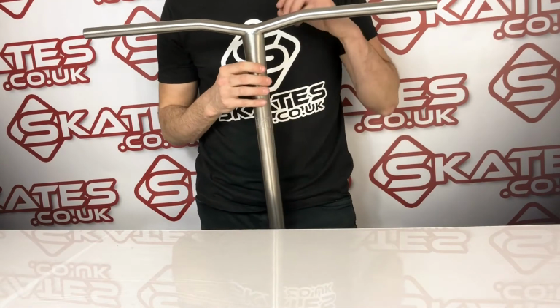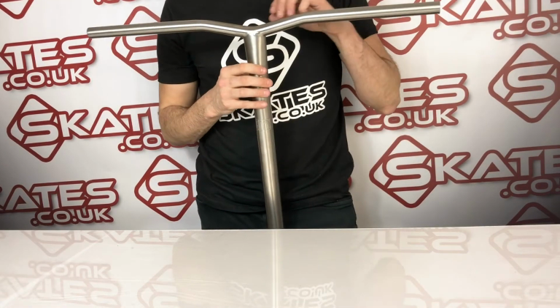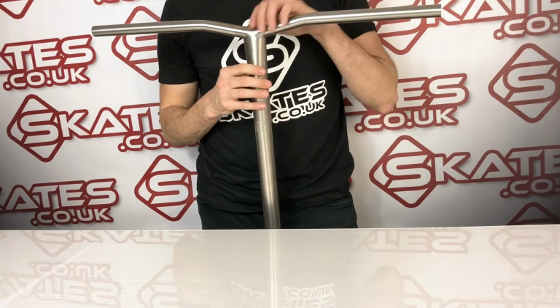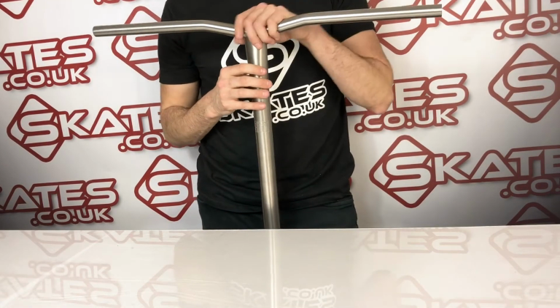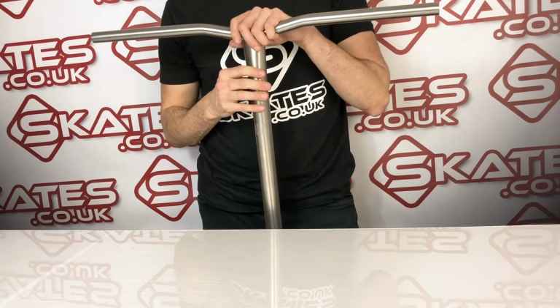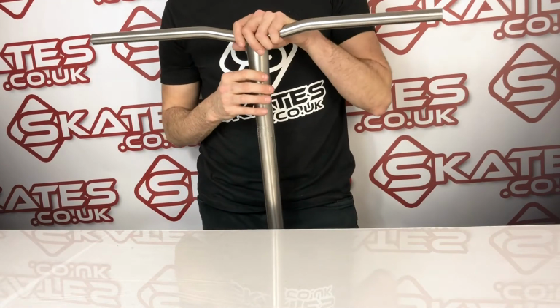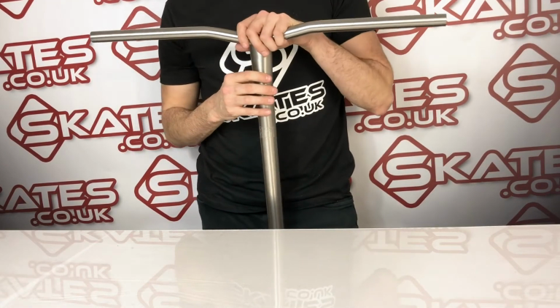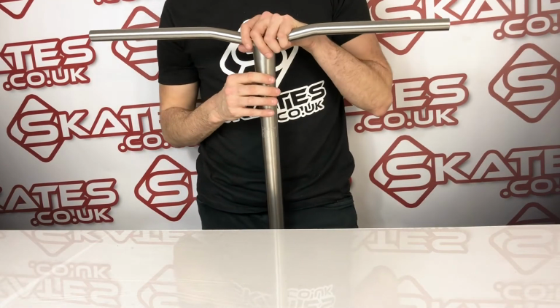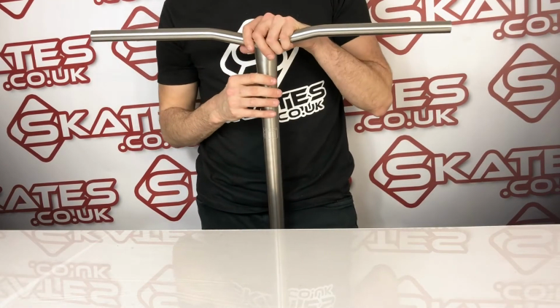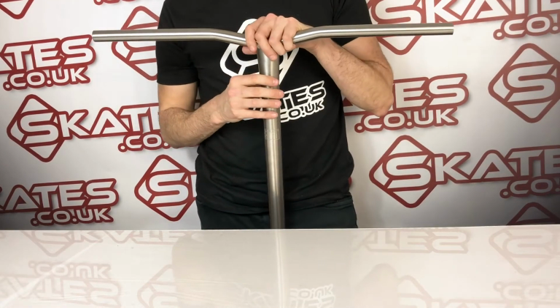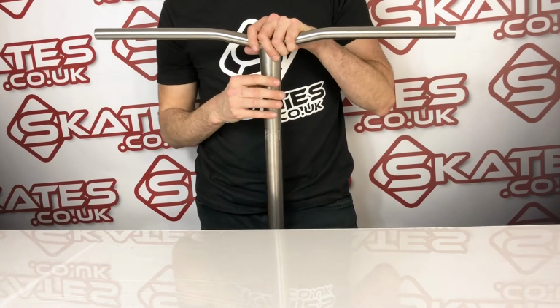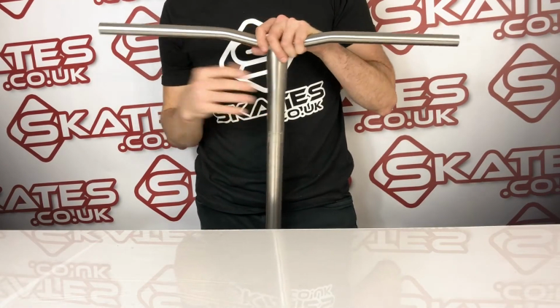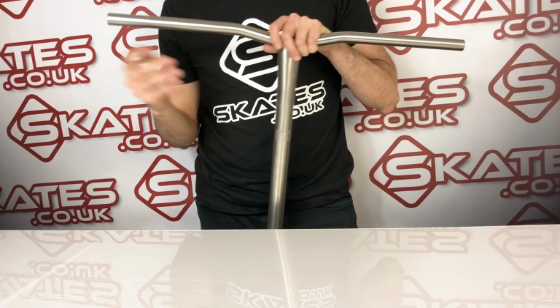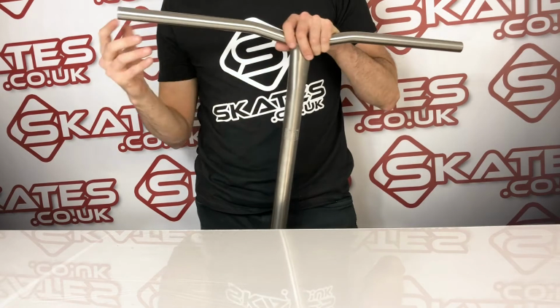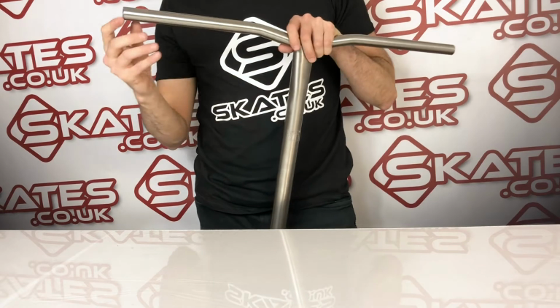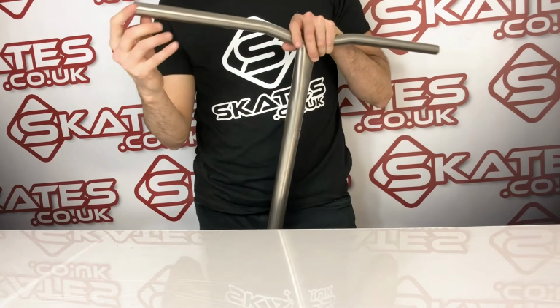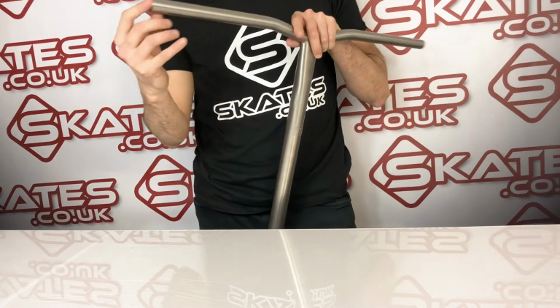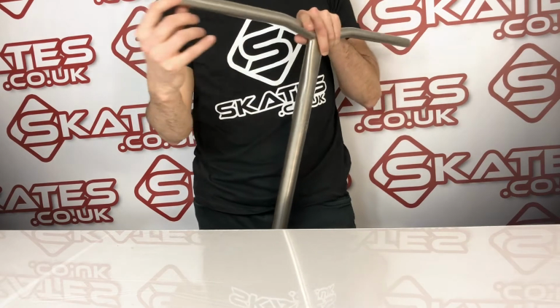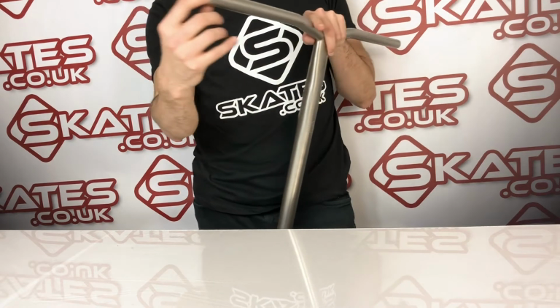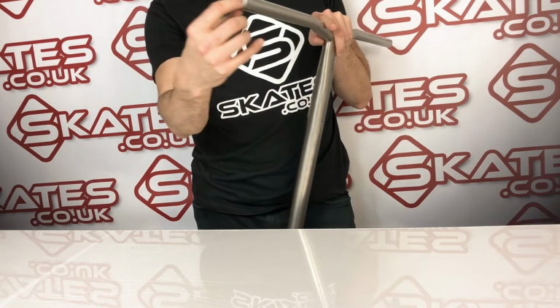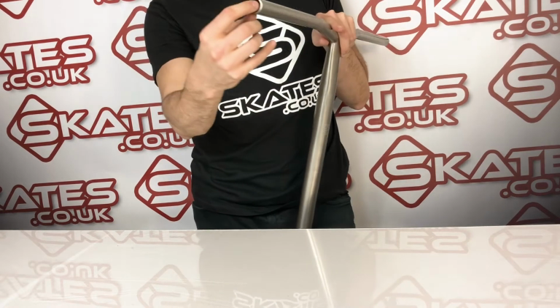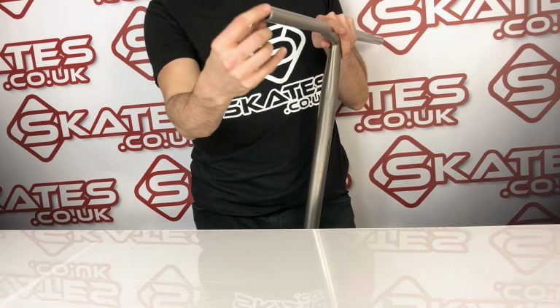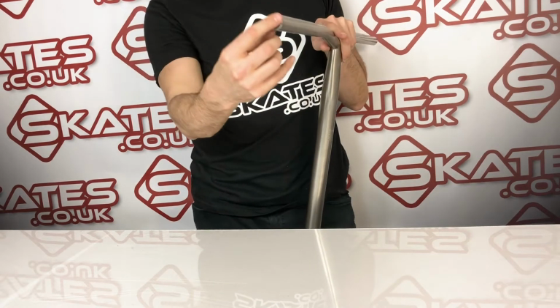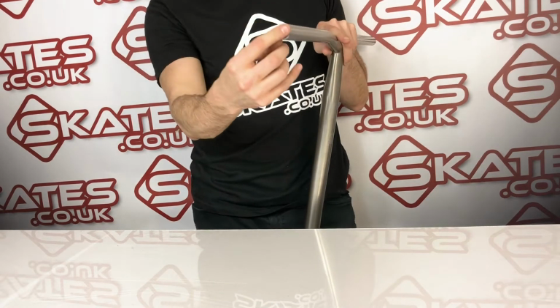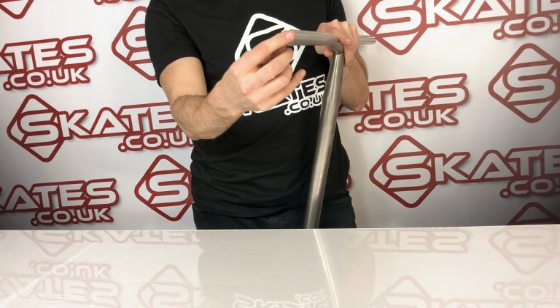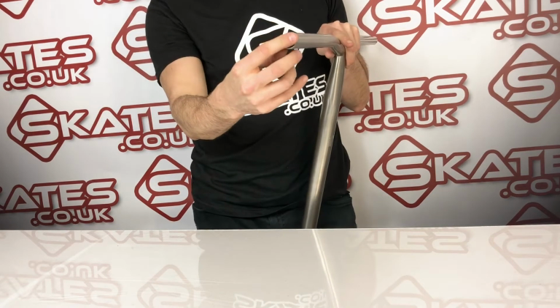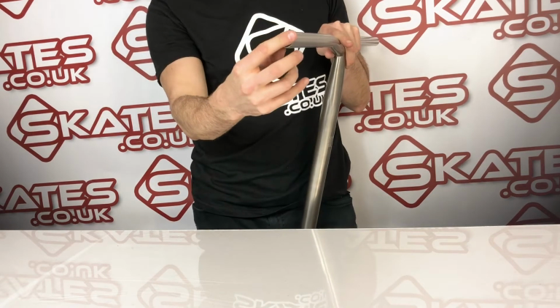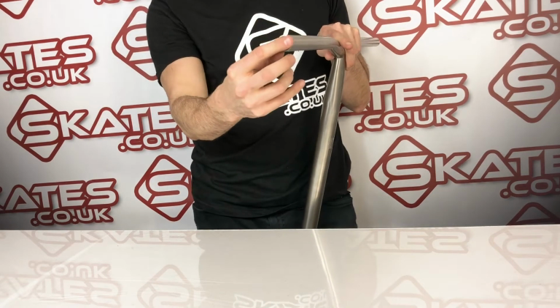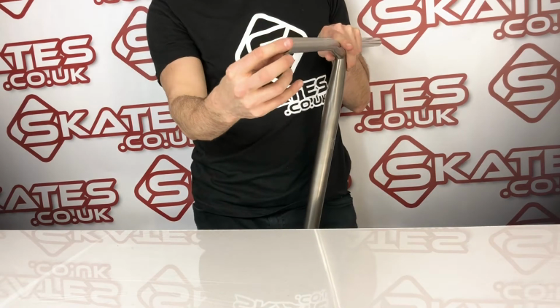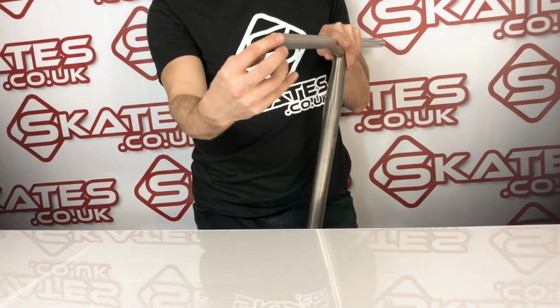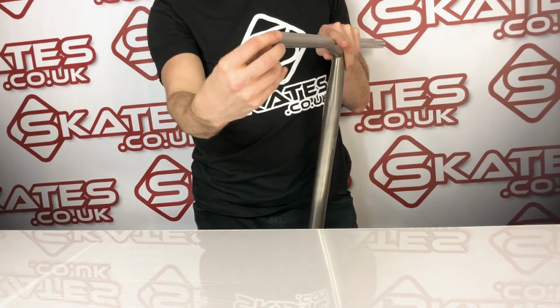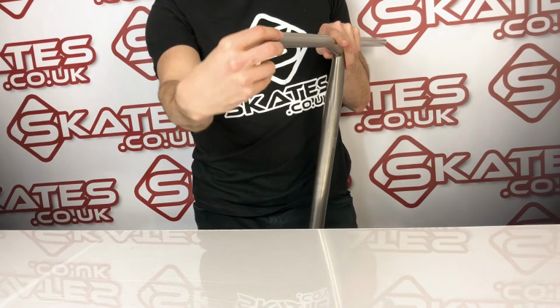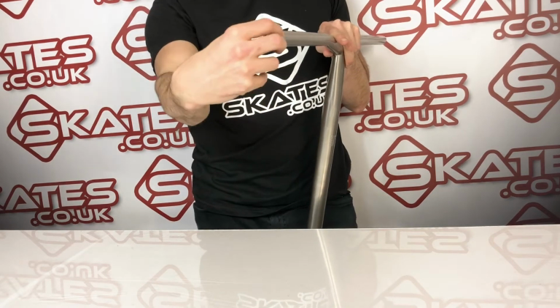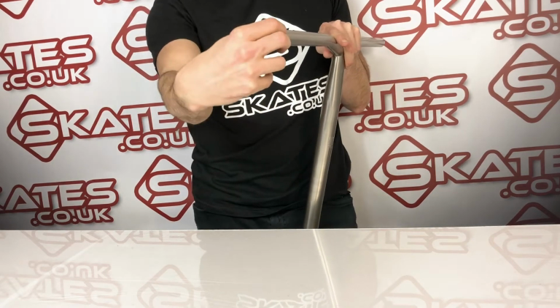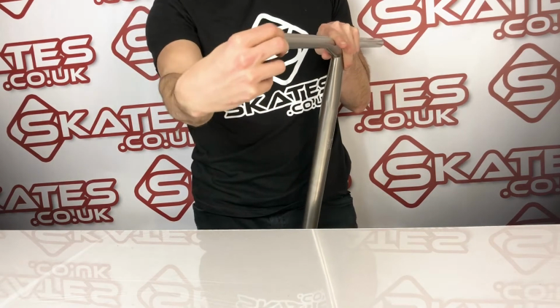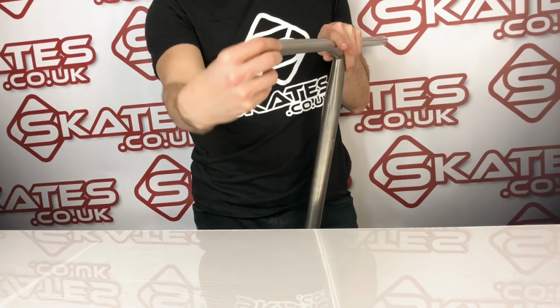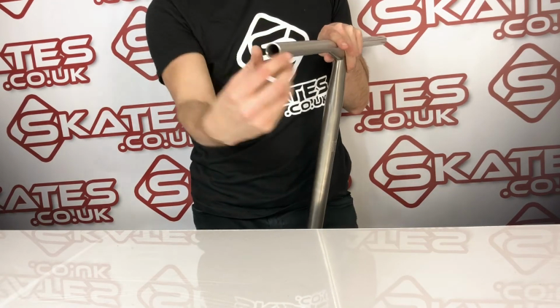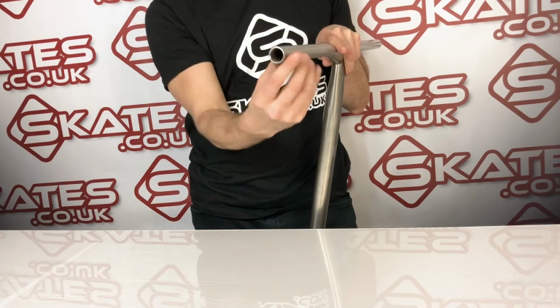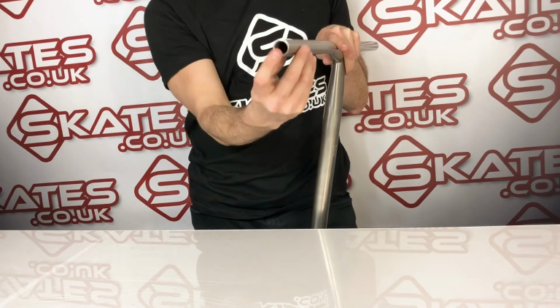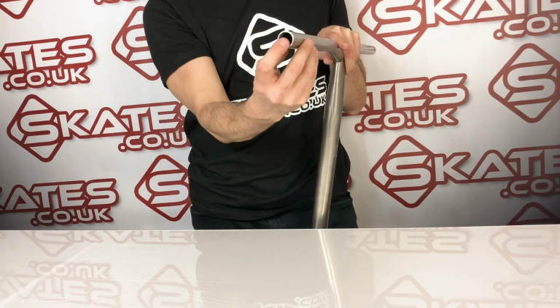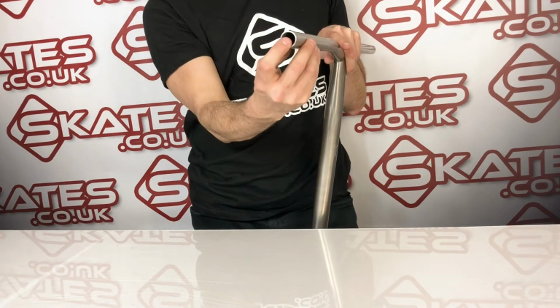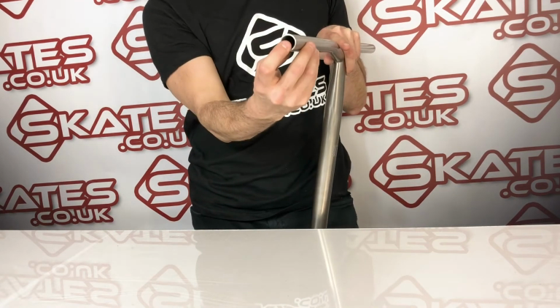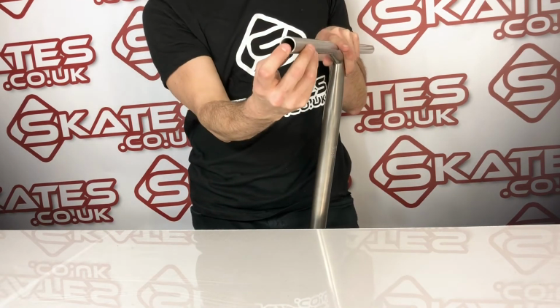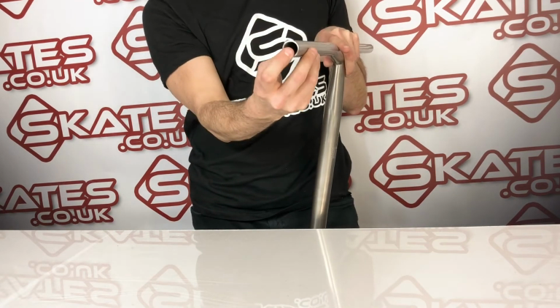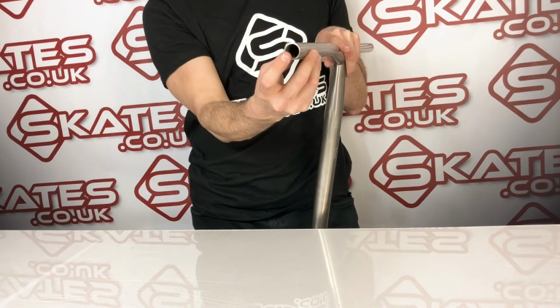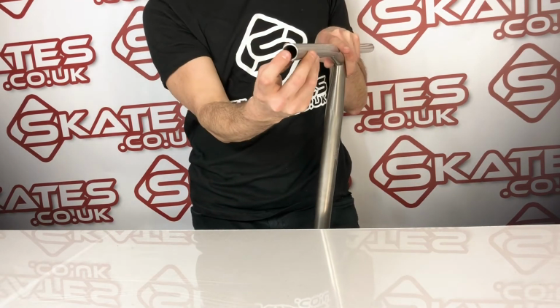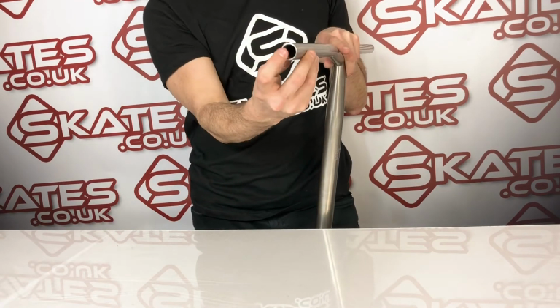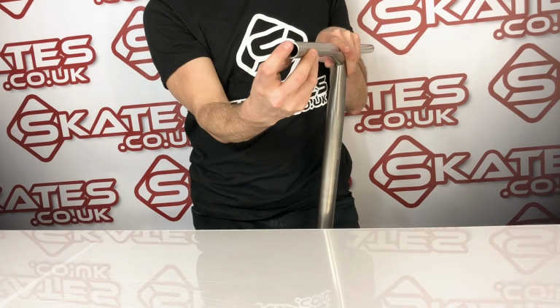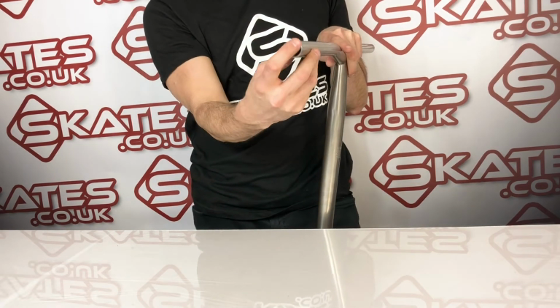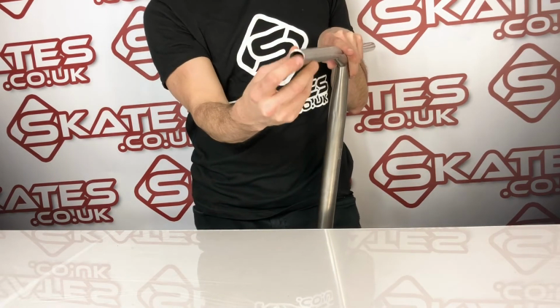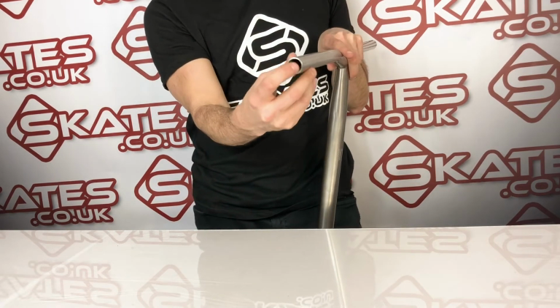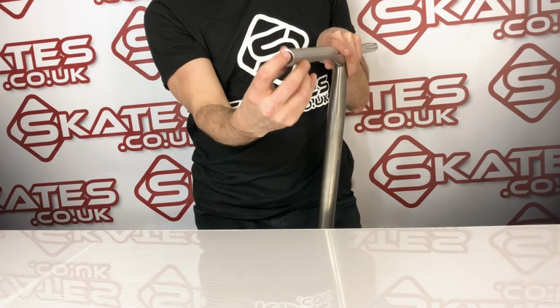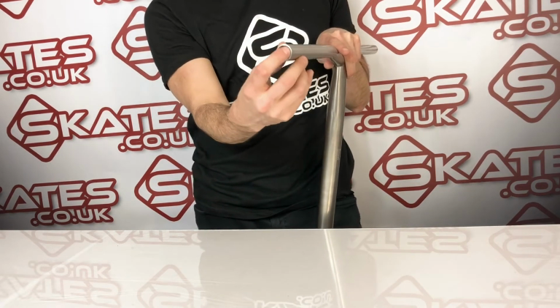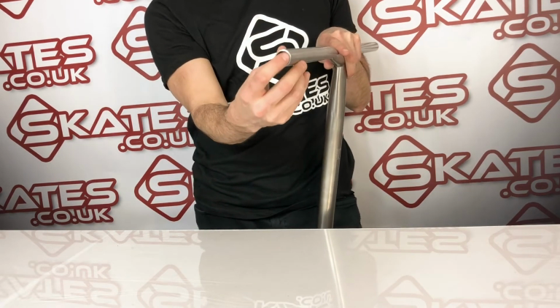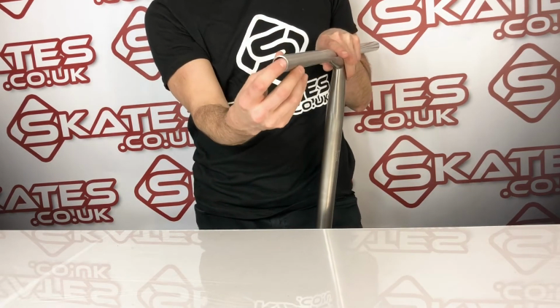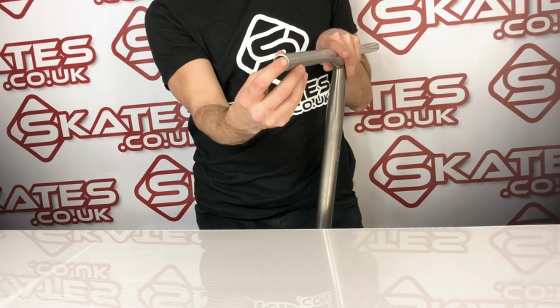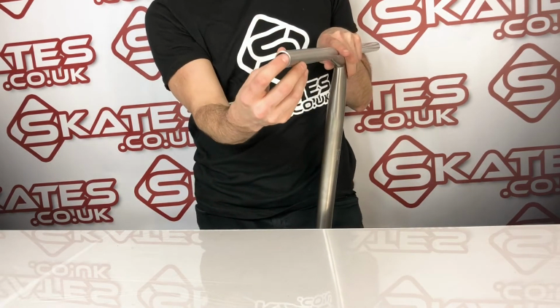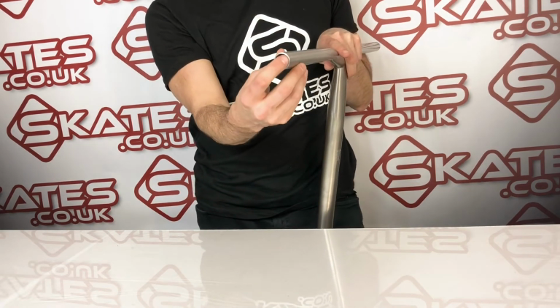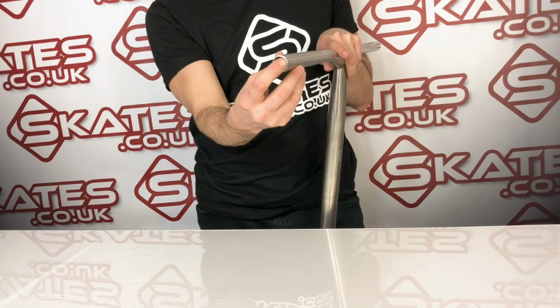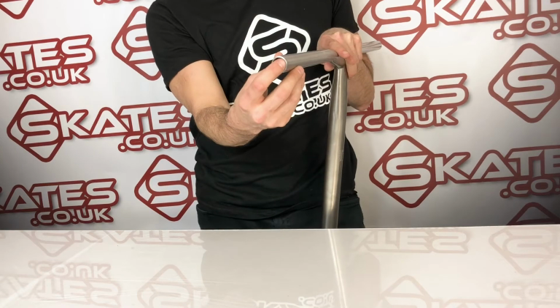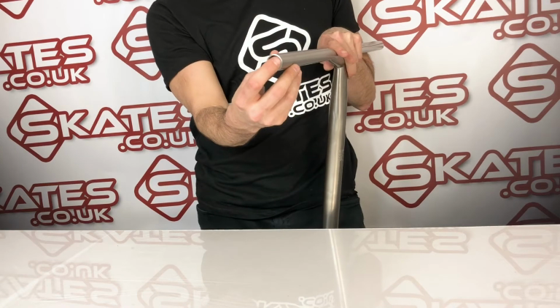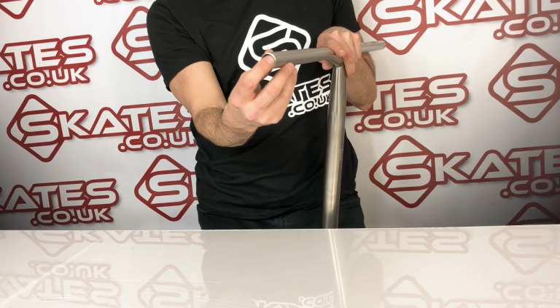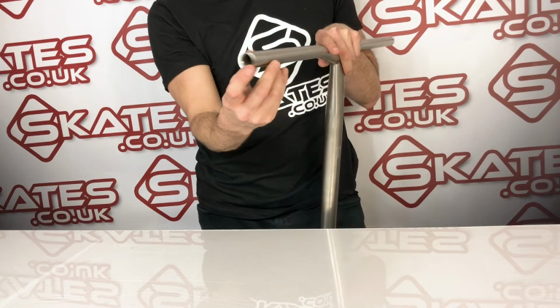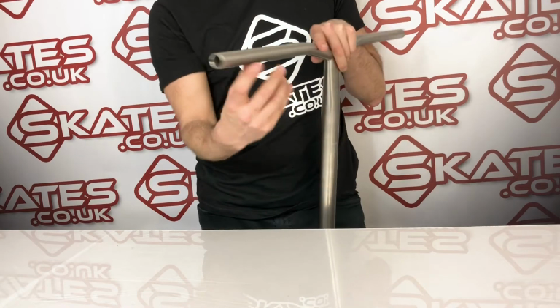In terms of the bar ends, they will be smaller than normal because it's double thickness titanium, so bear in mind you will probably need to cut down your bar ends to fit.